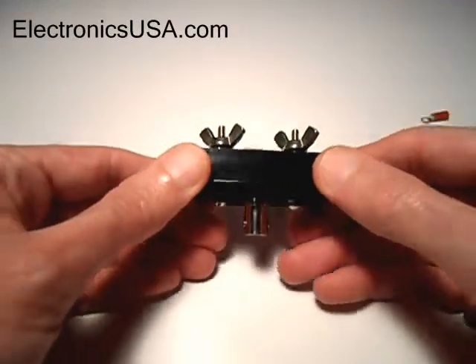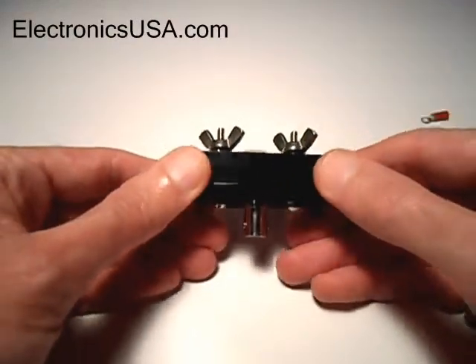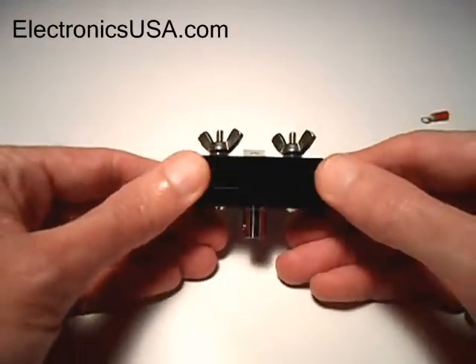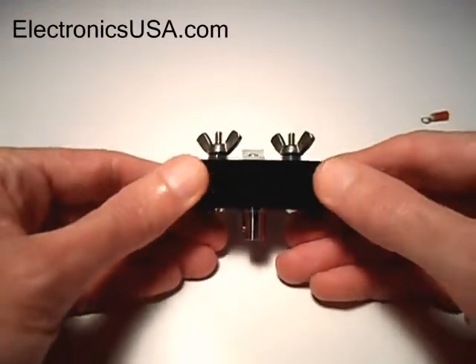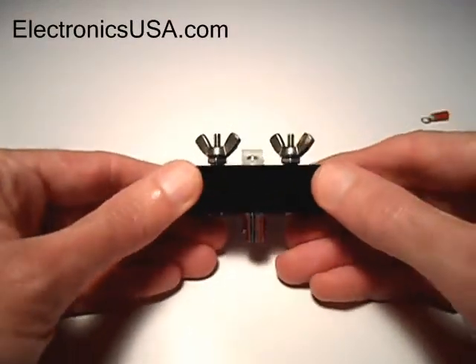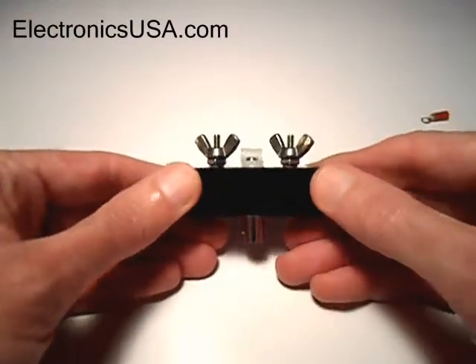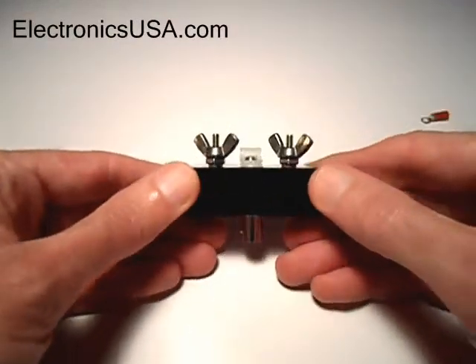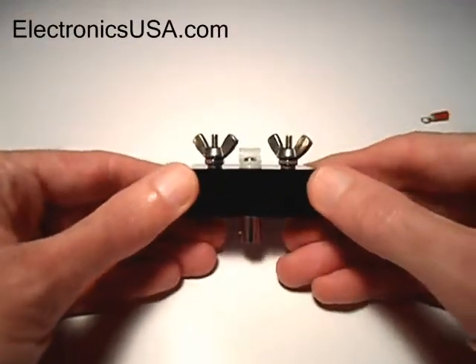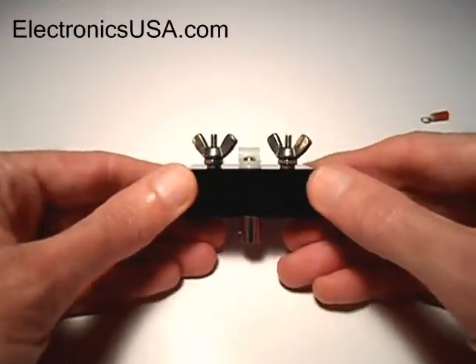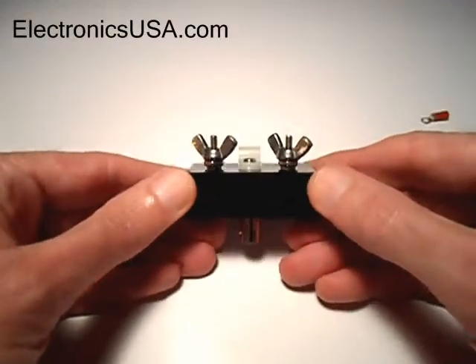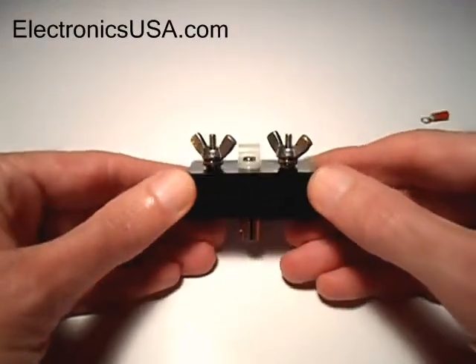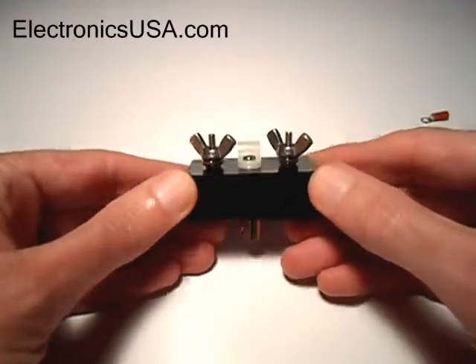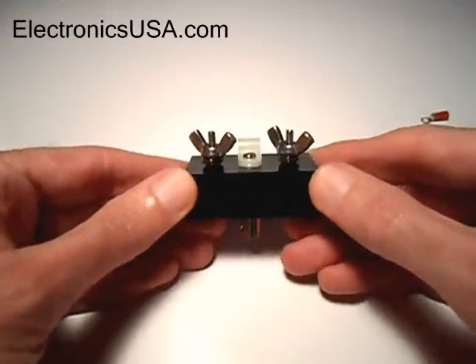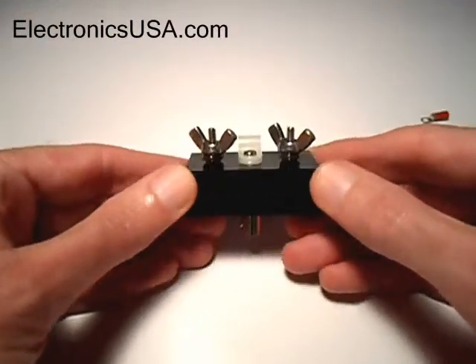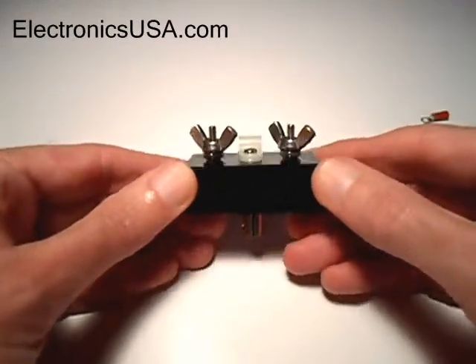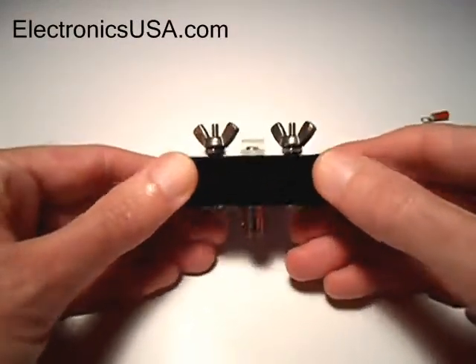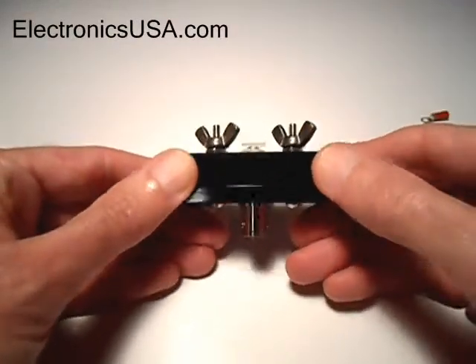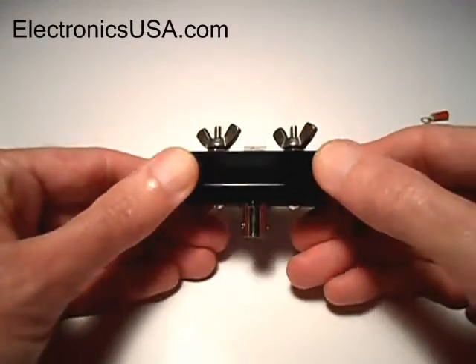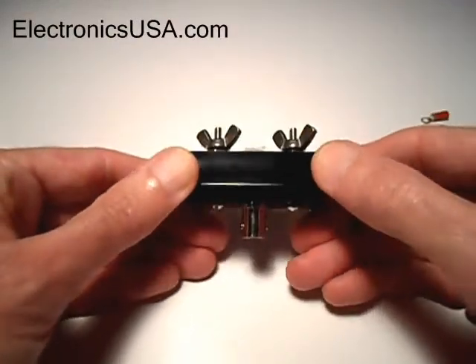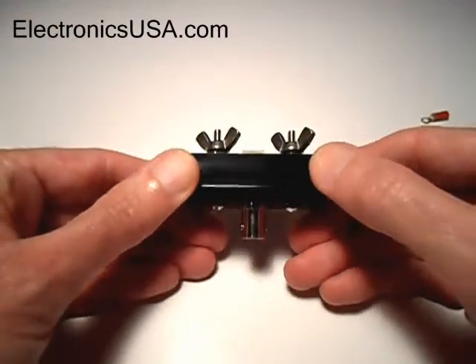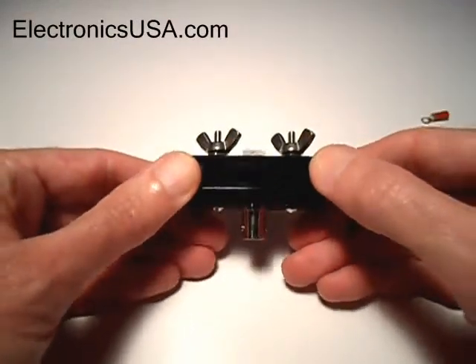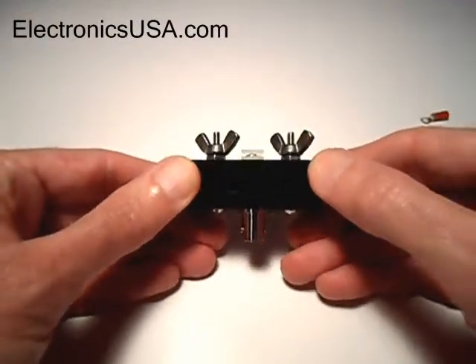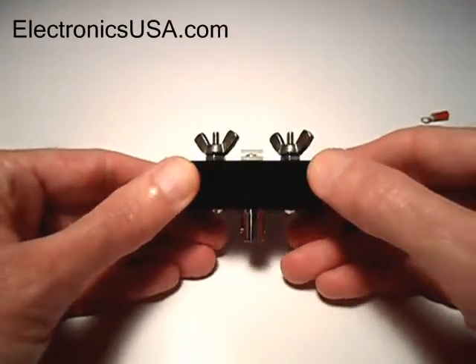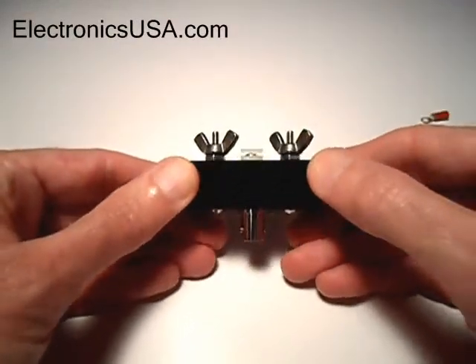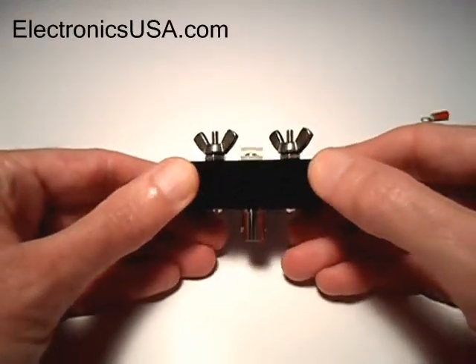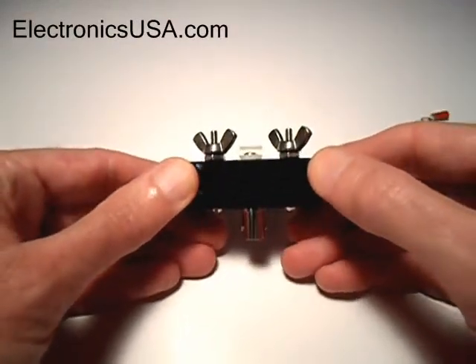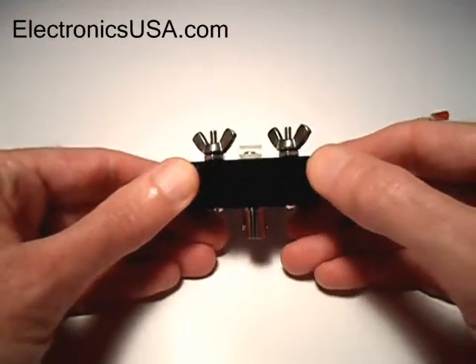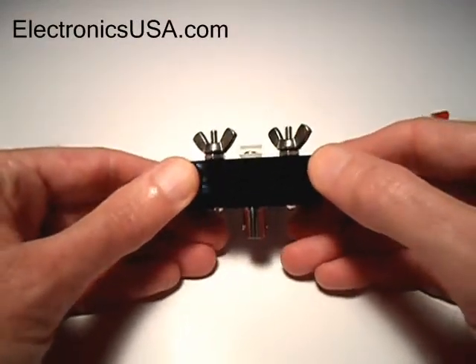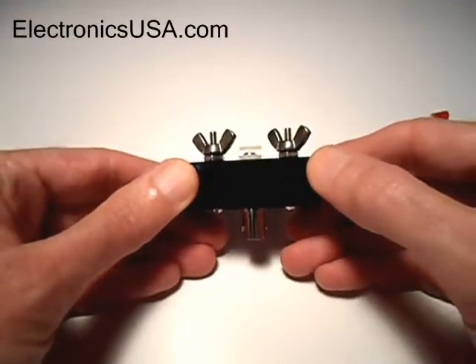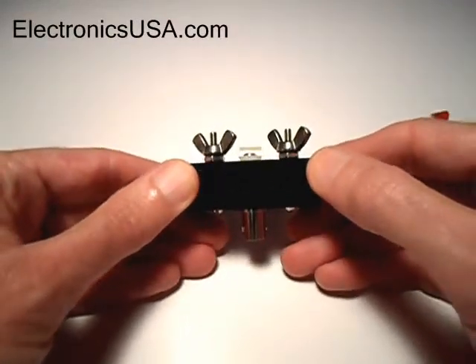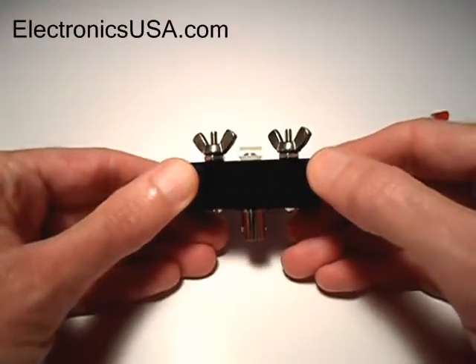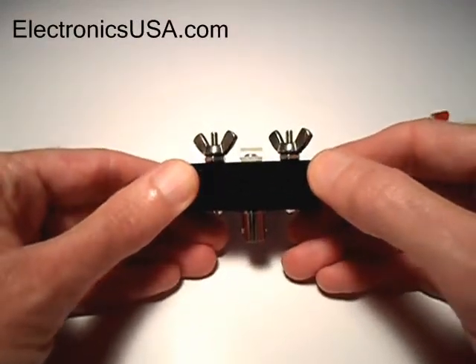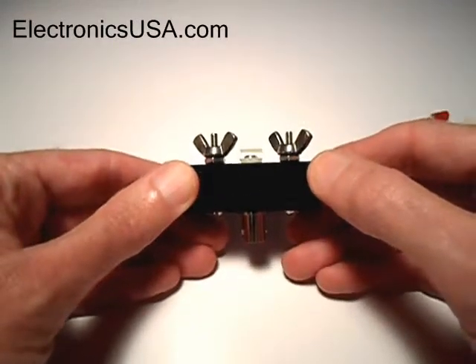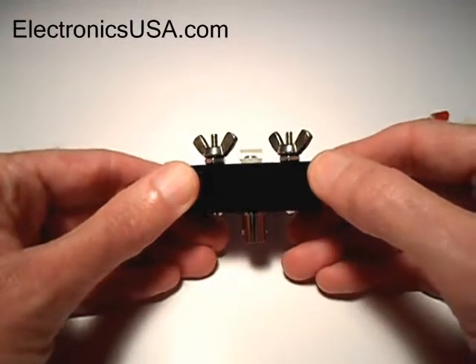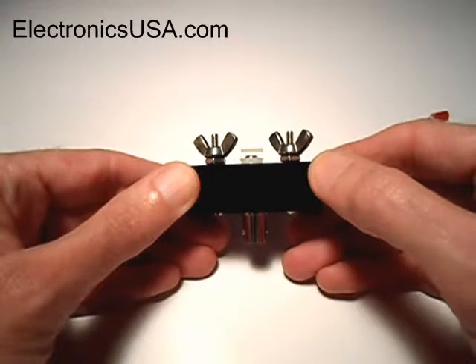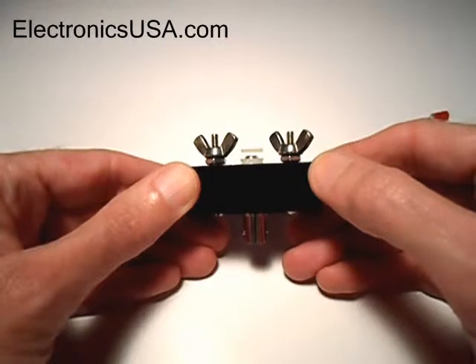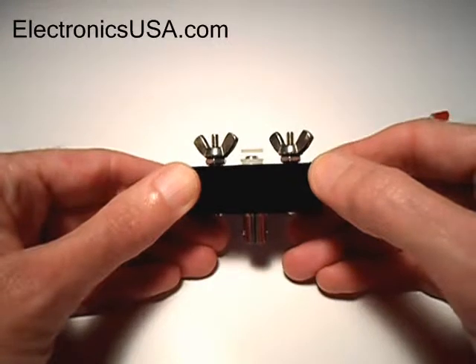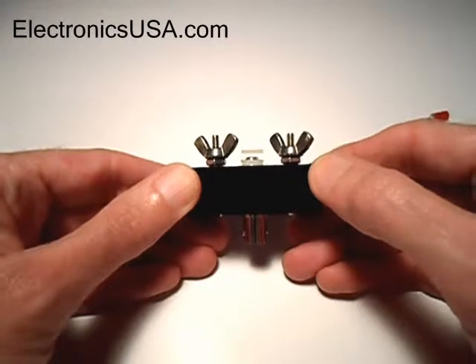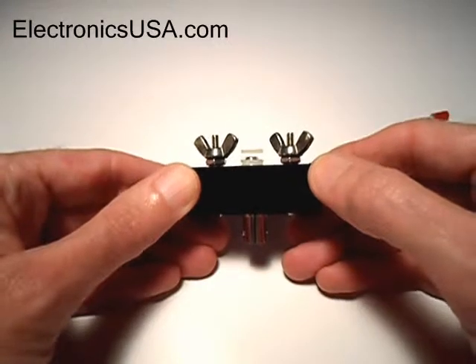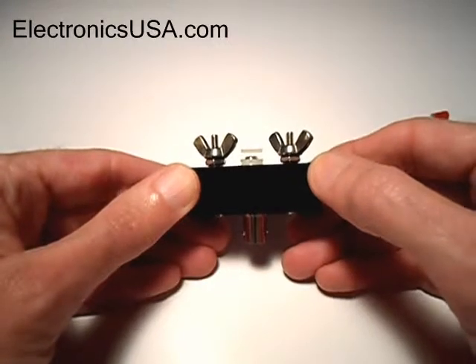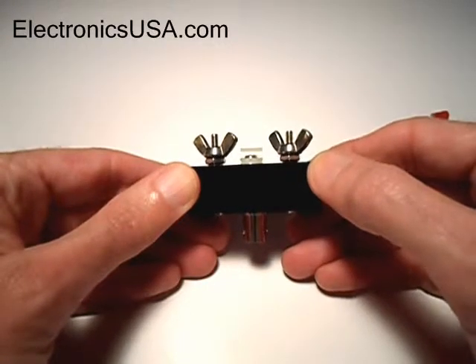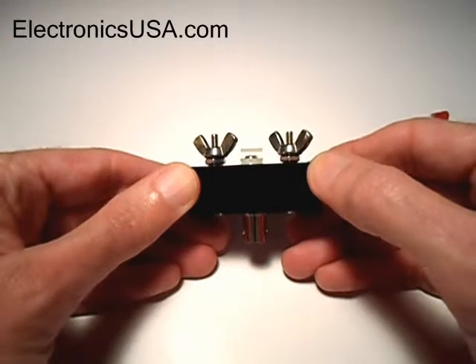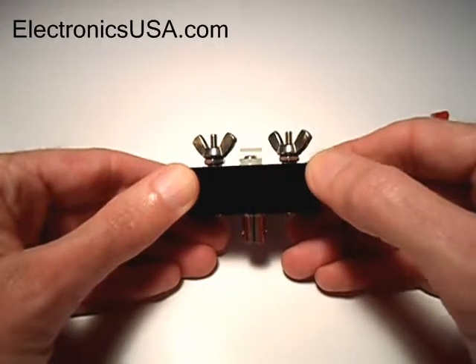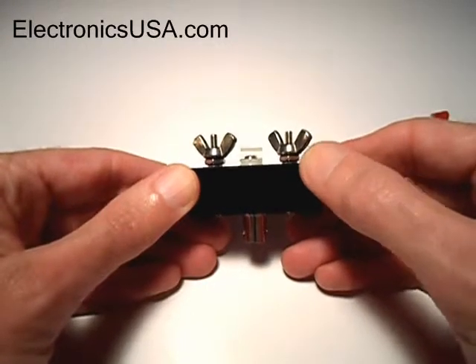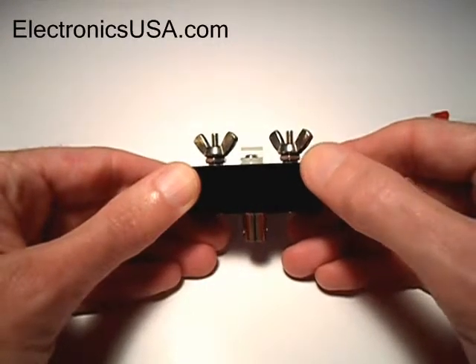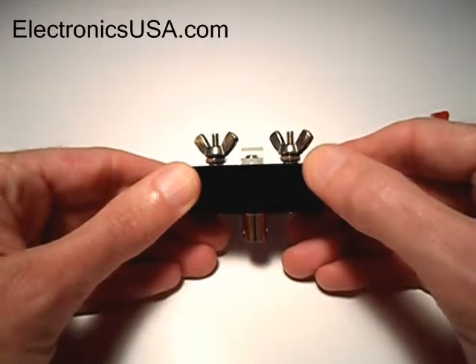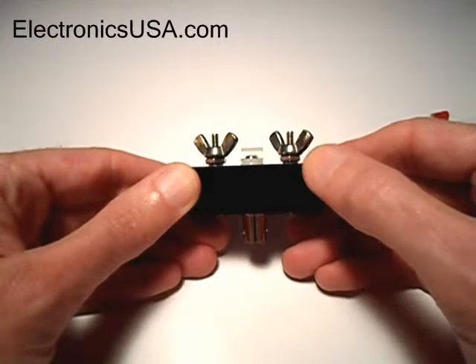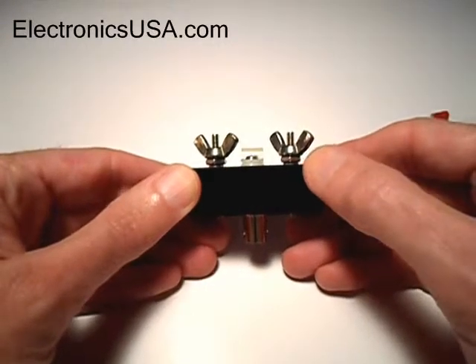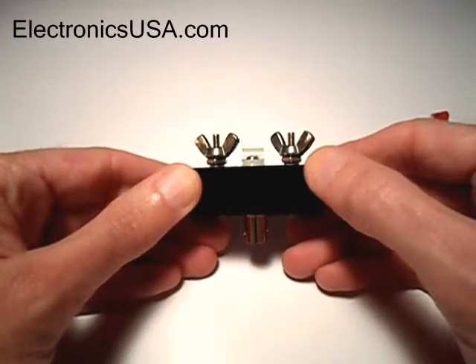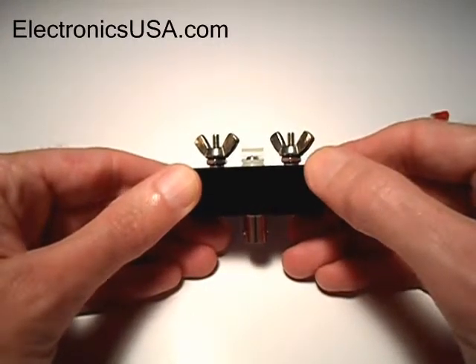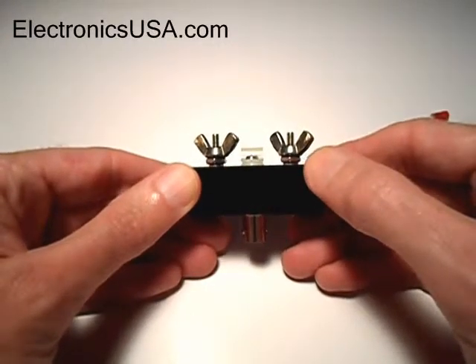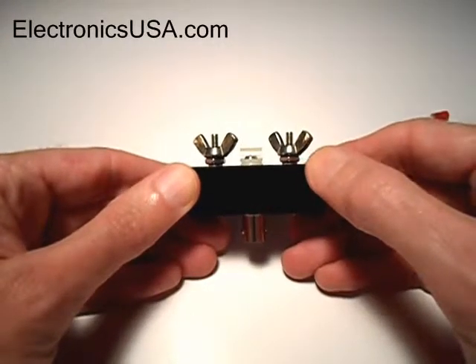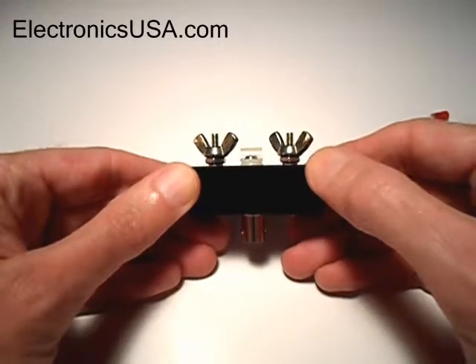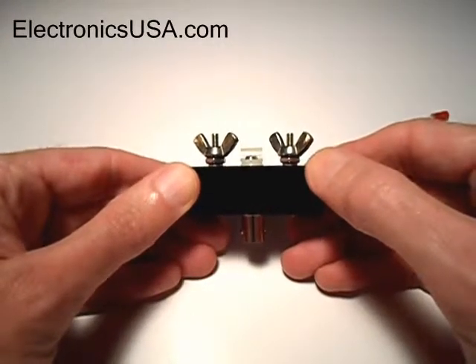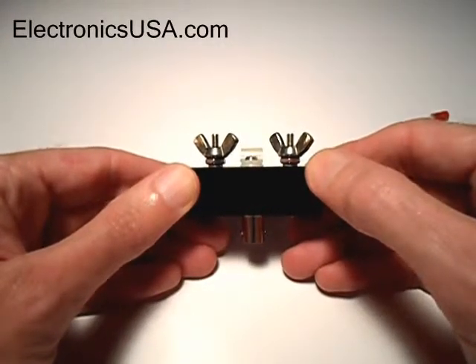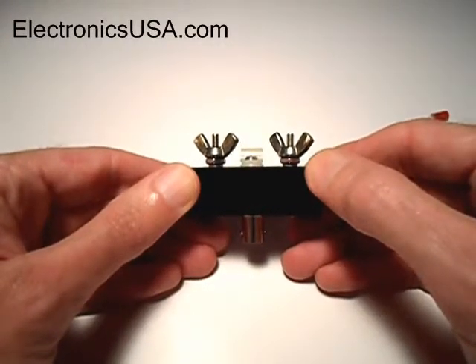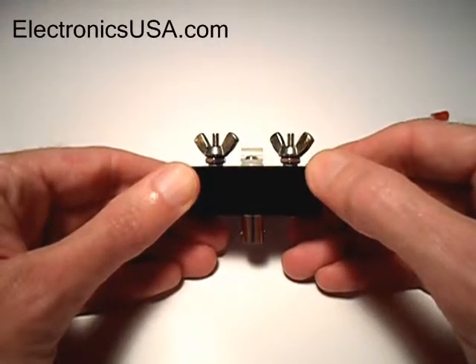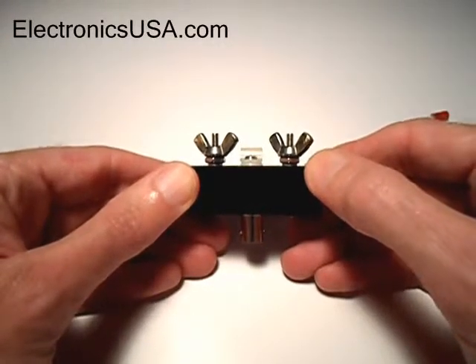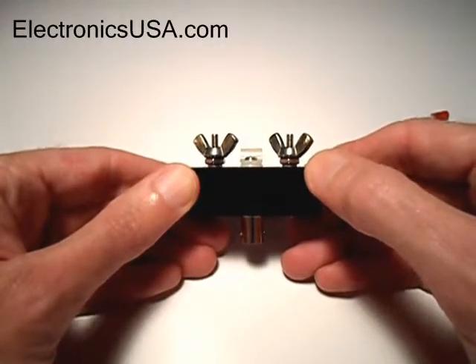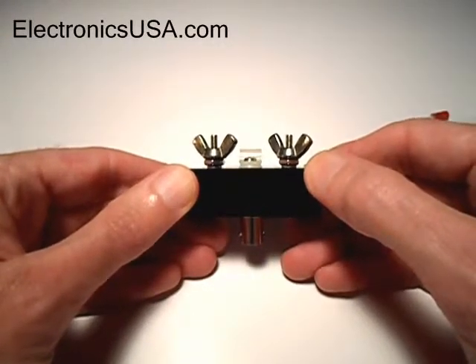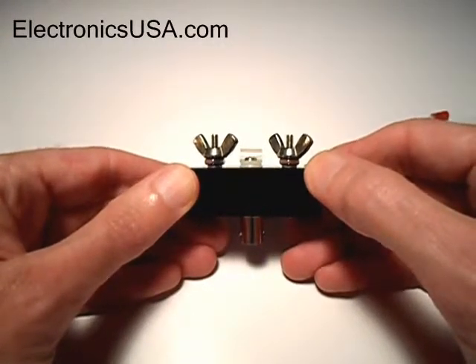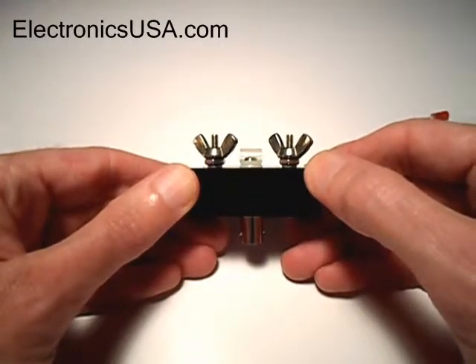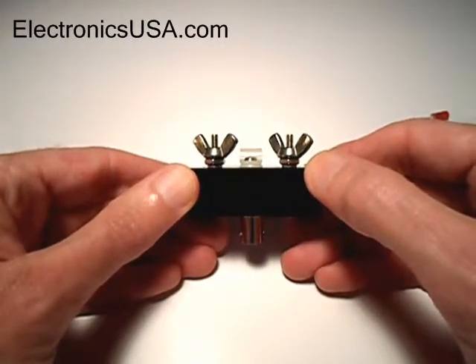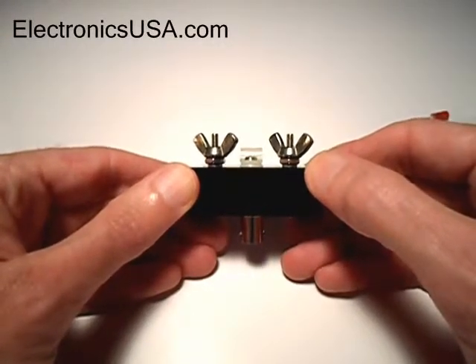I'm Jack Roblin for Electronics USA. Hope you enjoyed this video. Stay tuned for more, and bye for now.